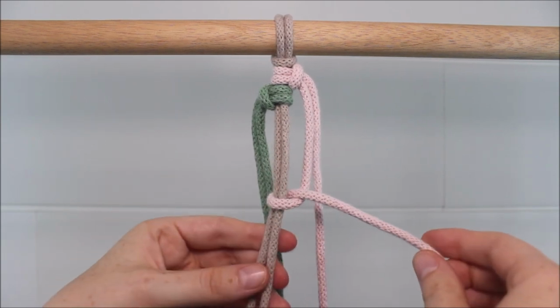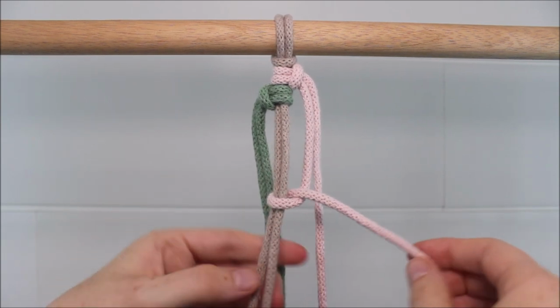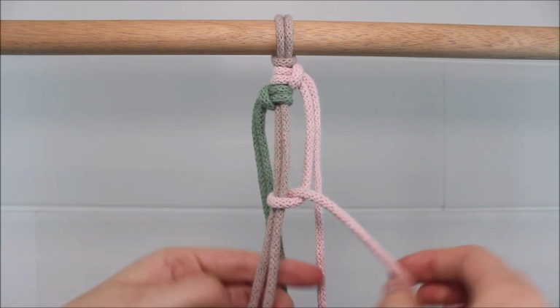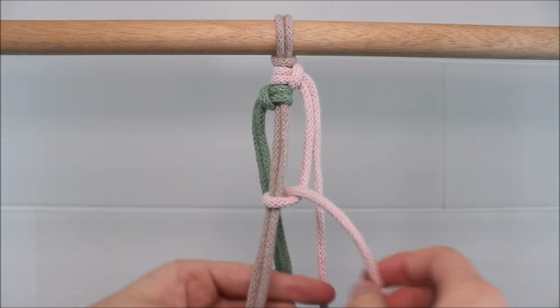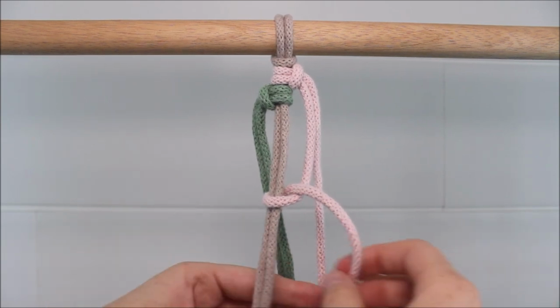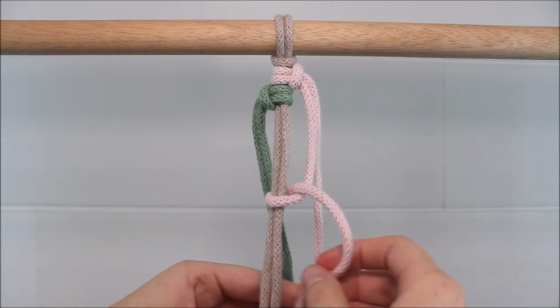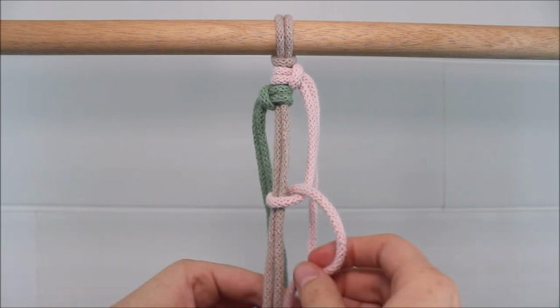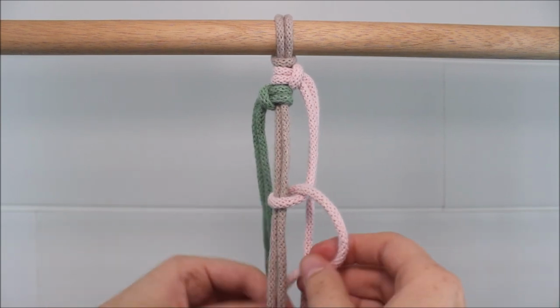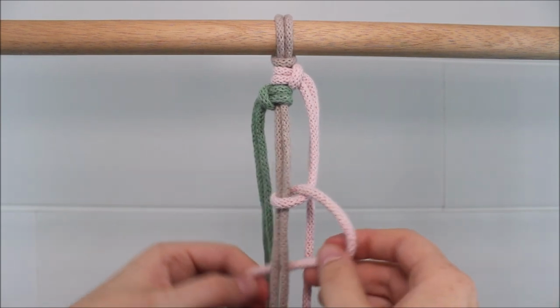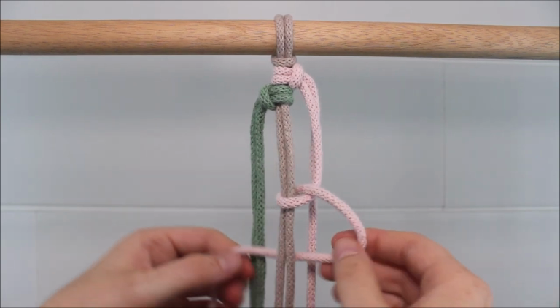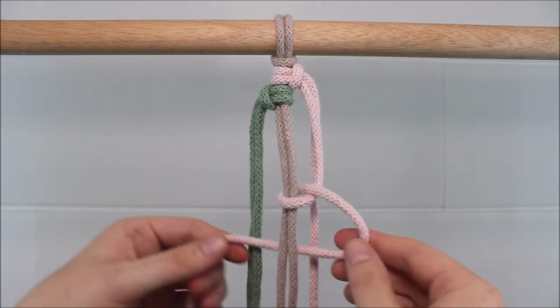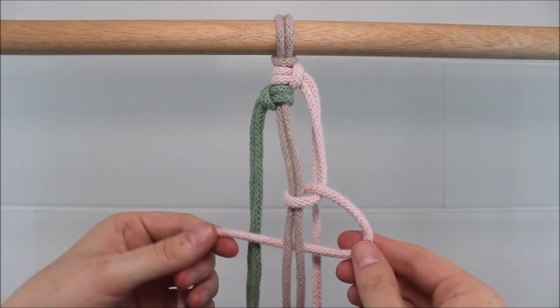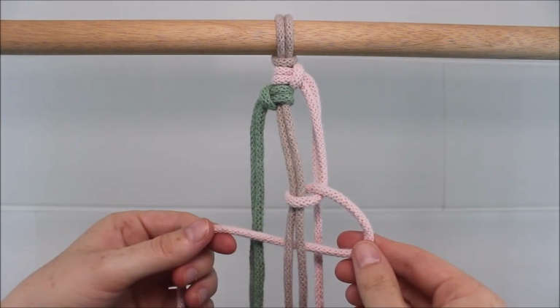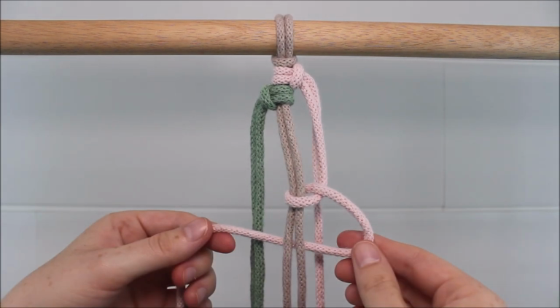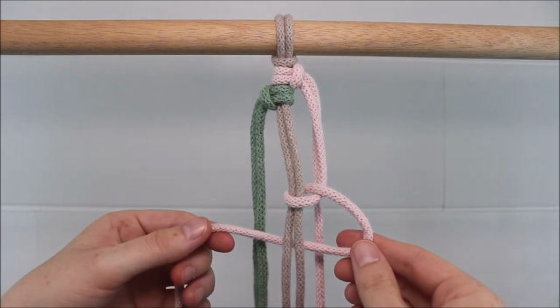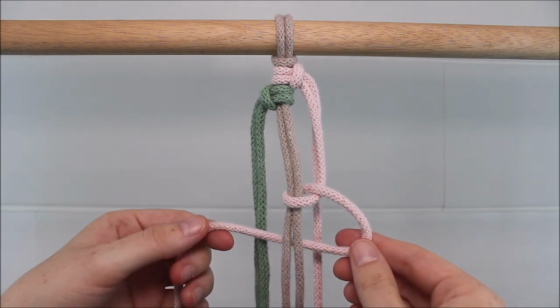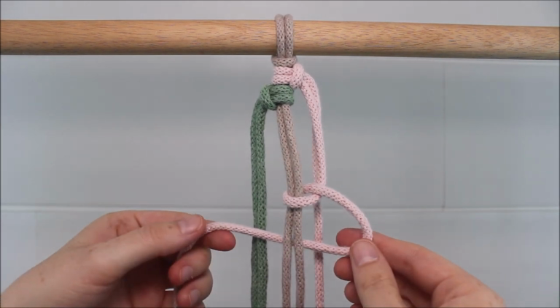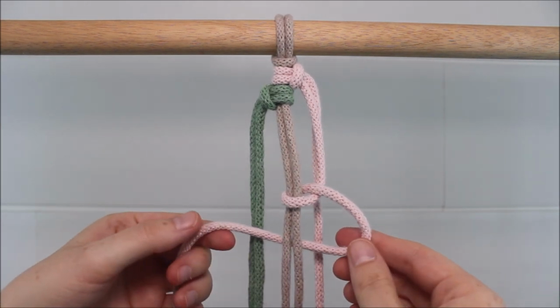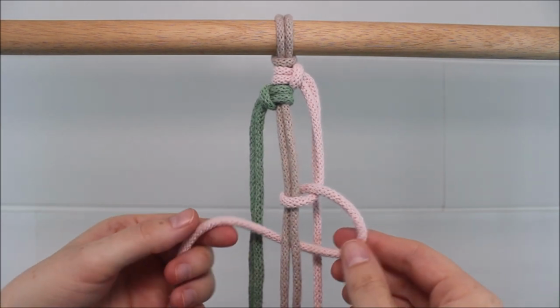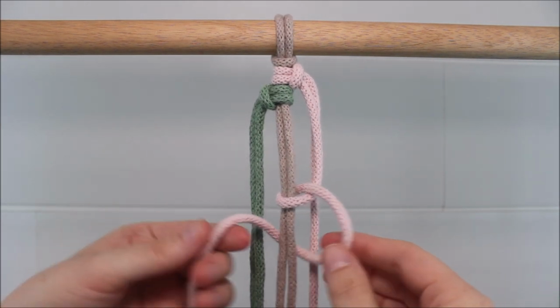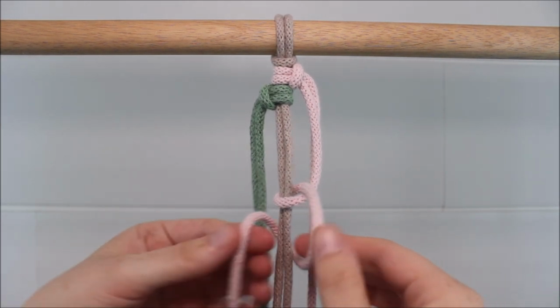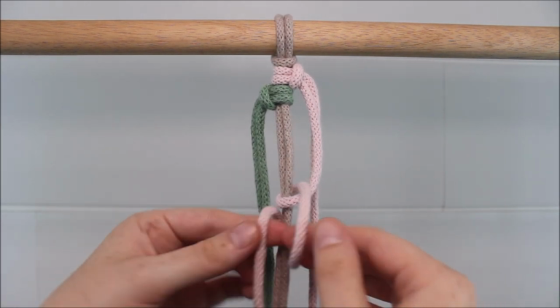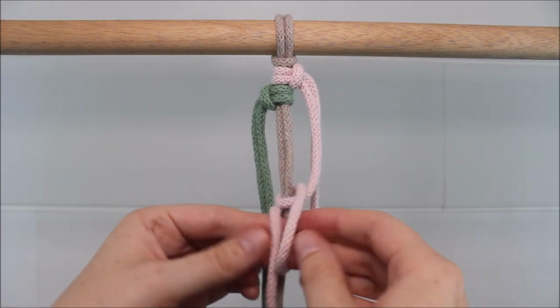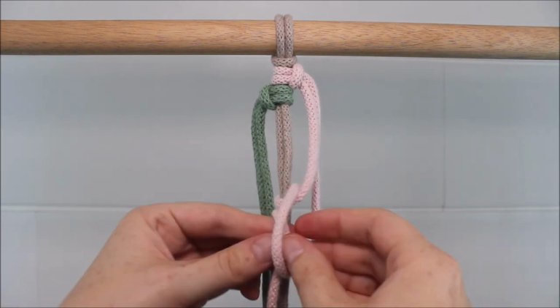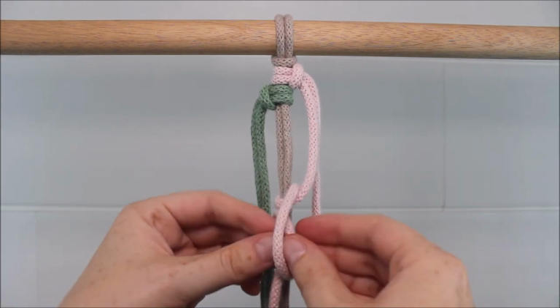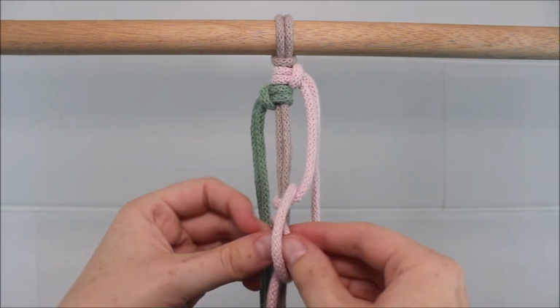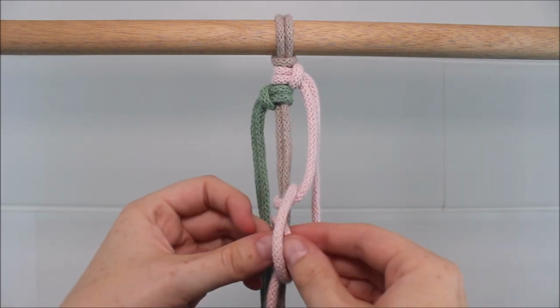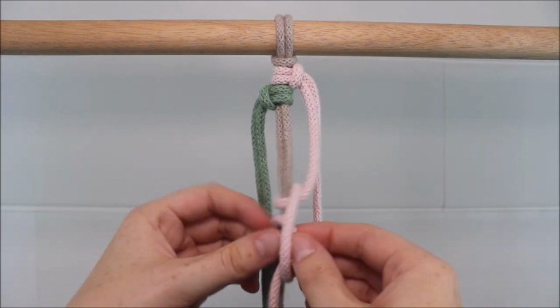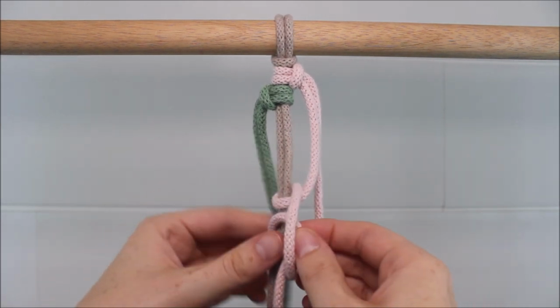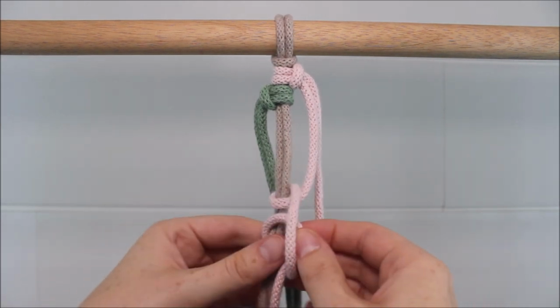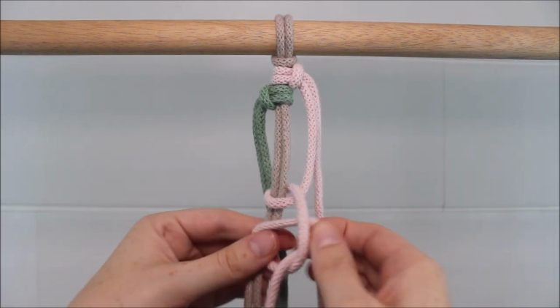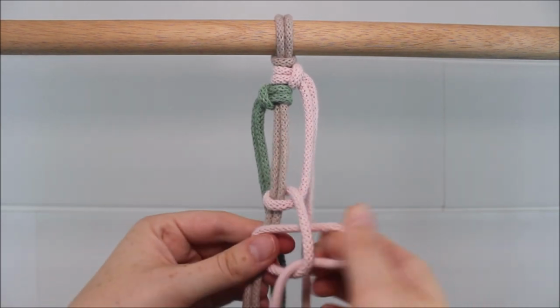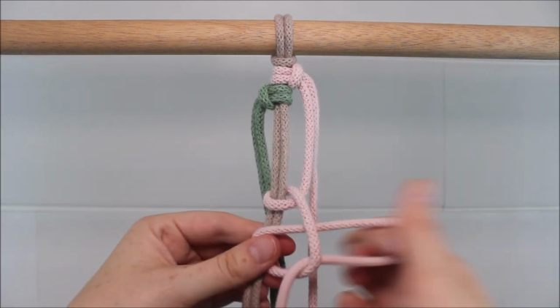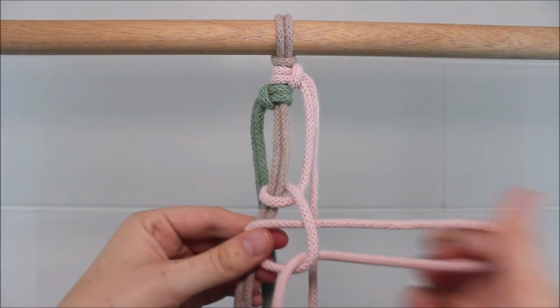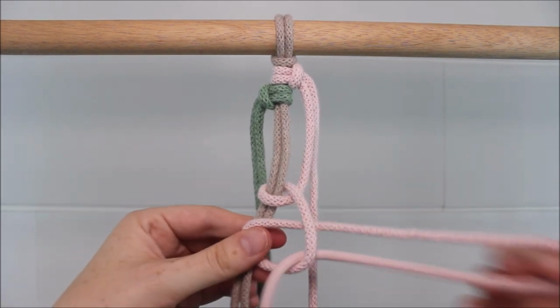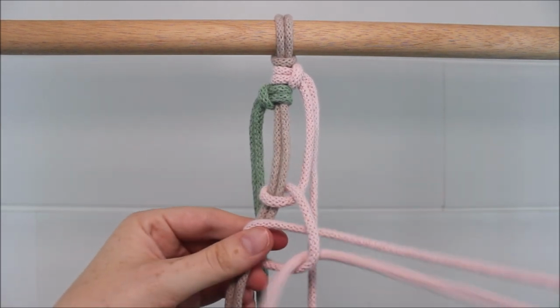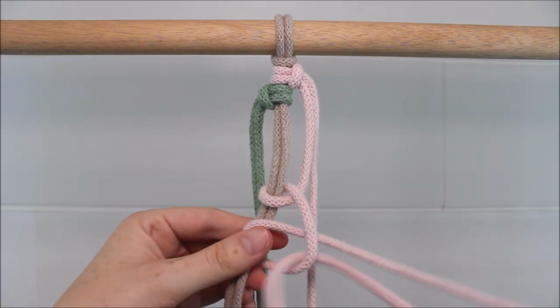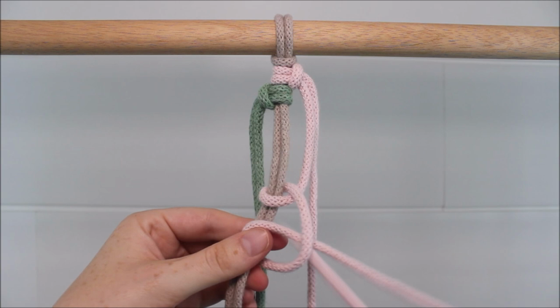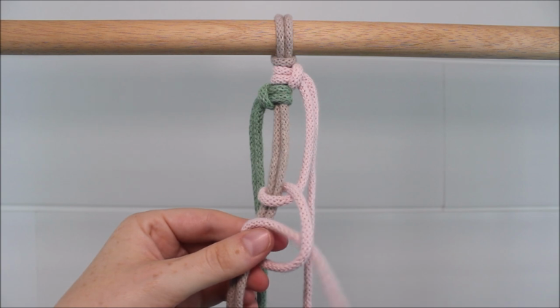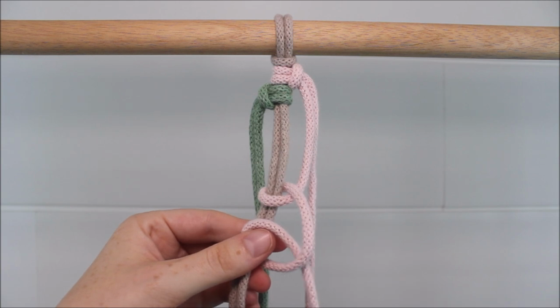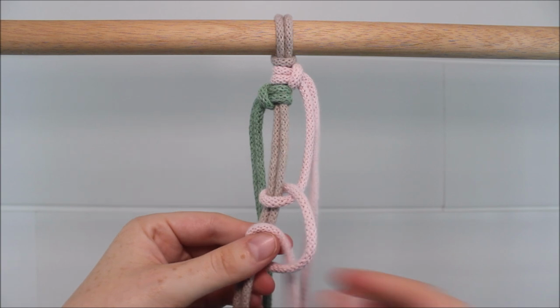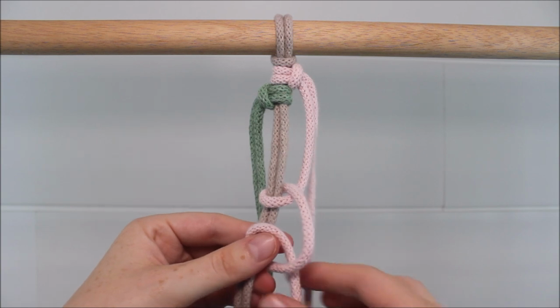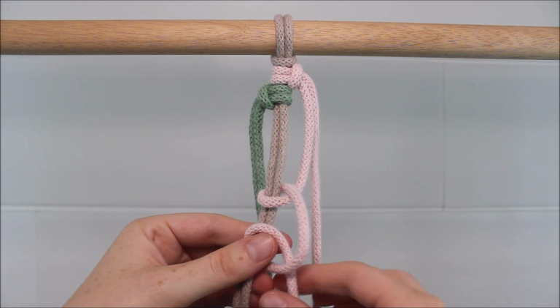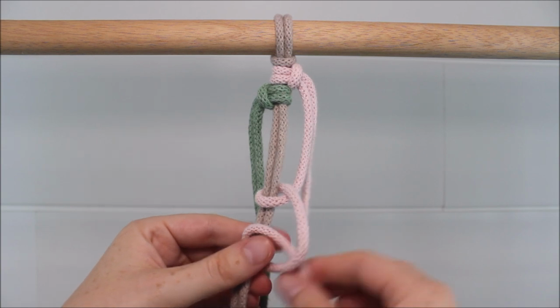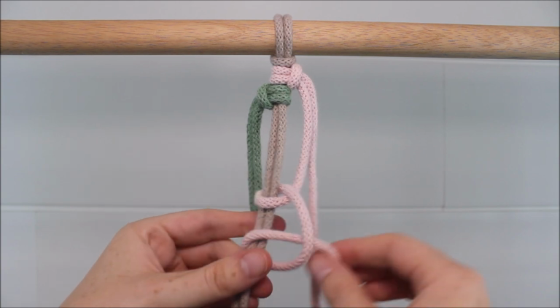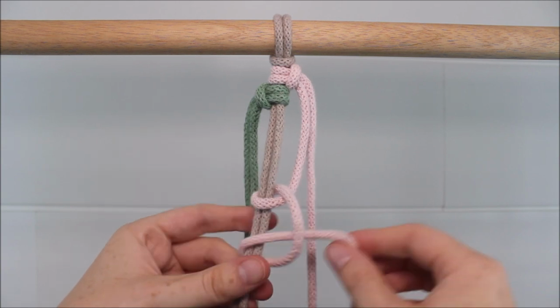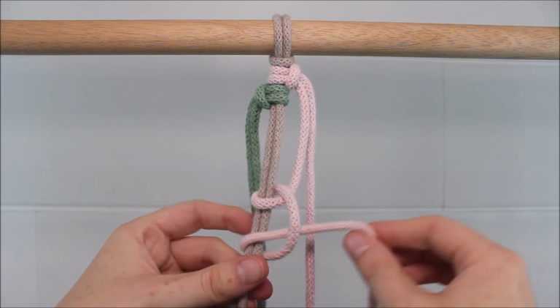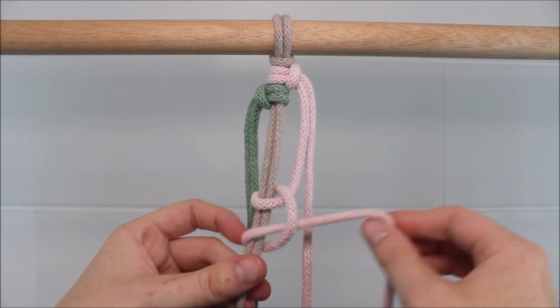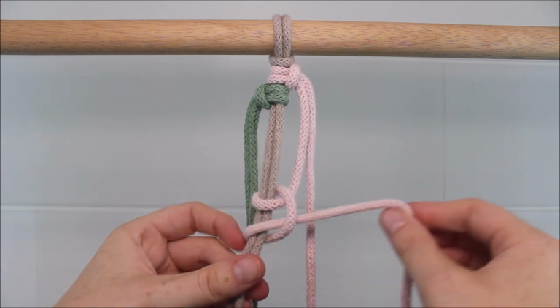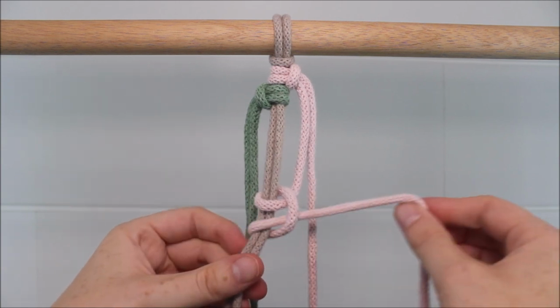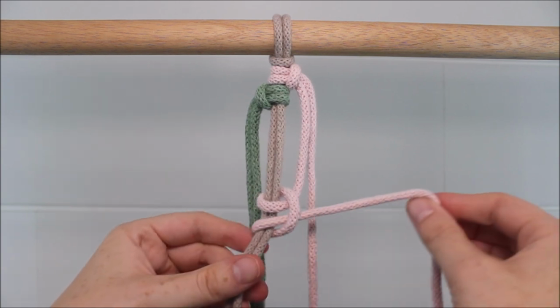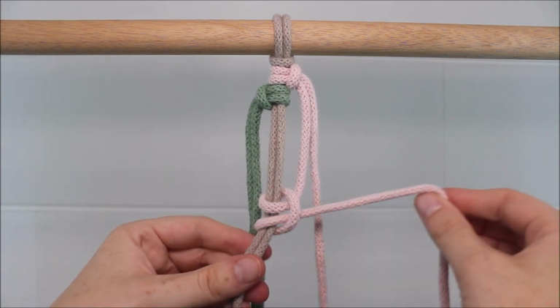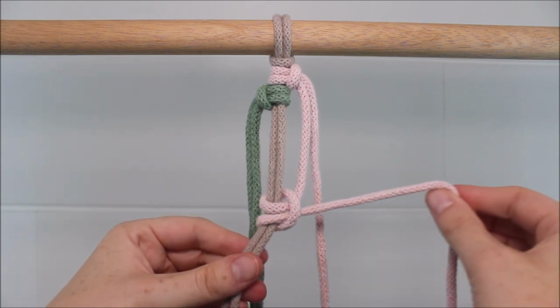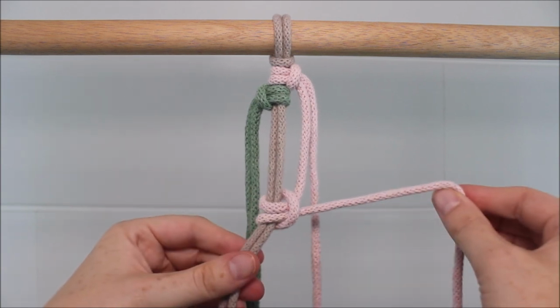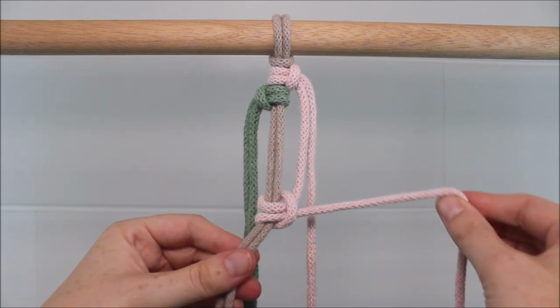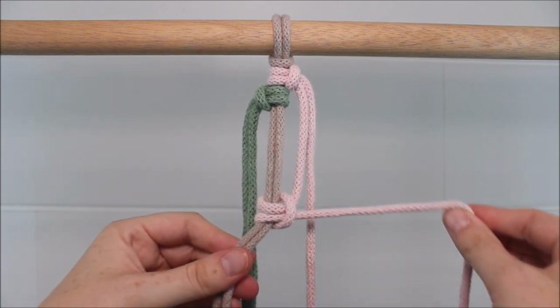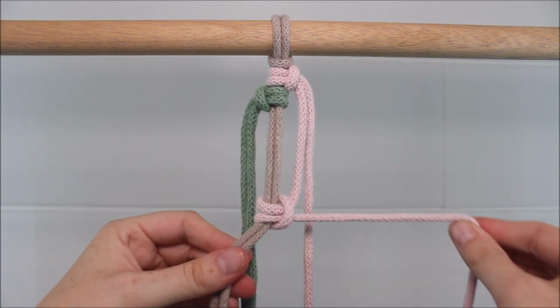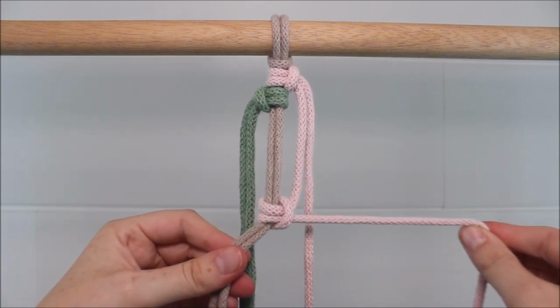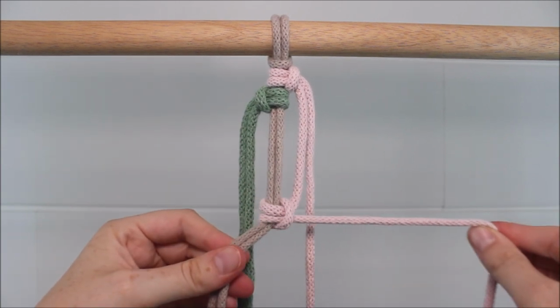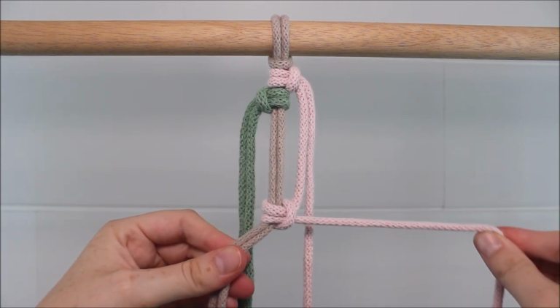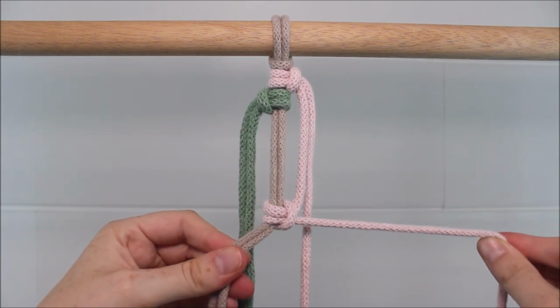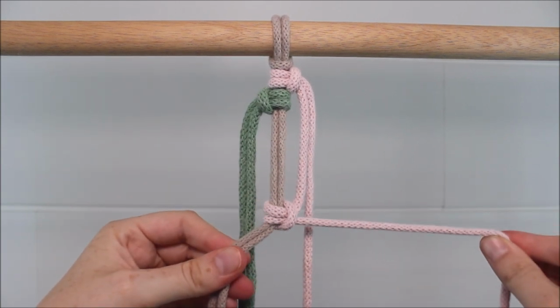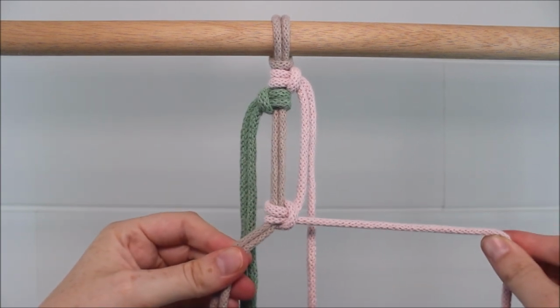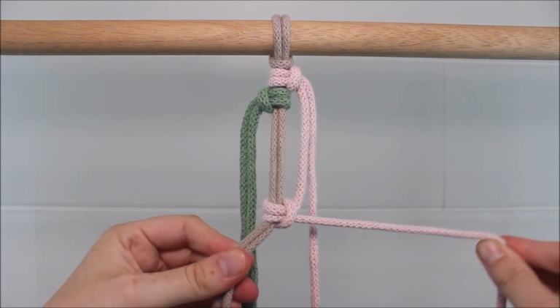Pulling it tight. Then I send it behind, around, and through the loop. And I pull it tight.